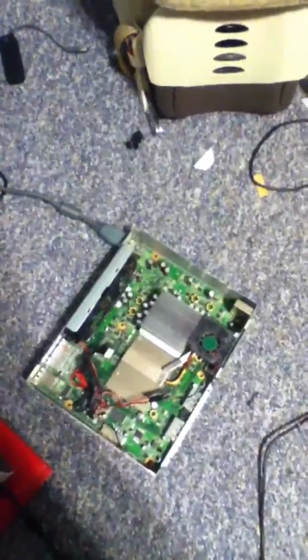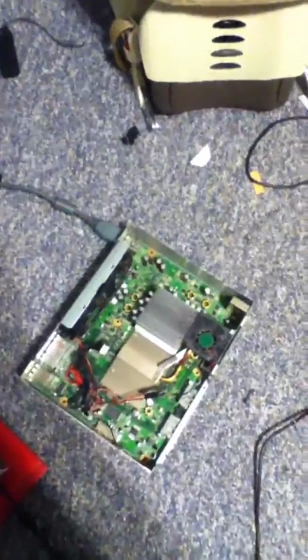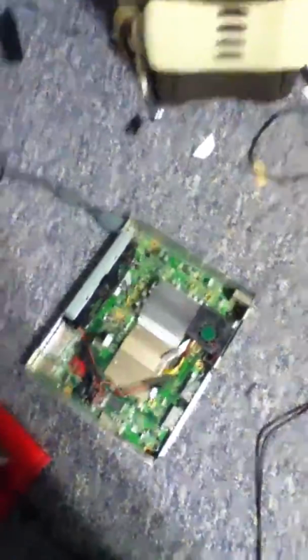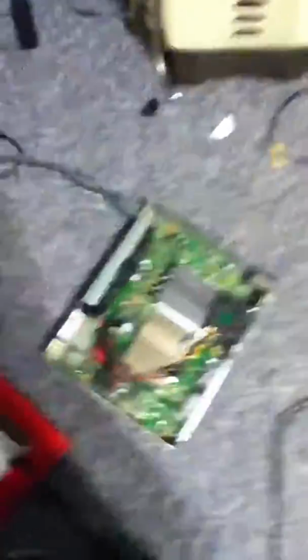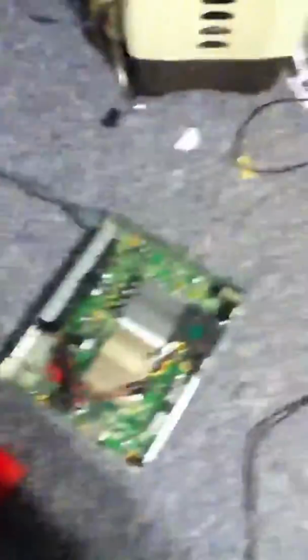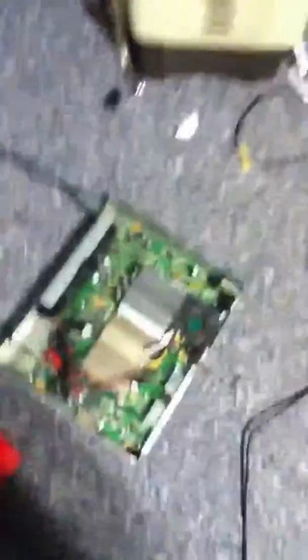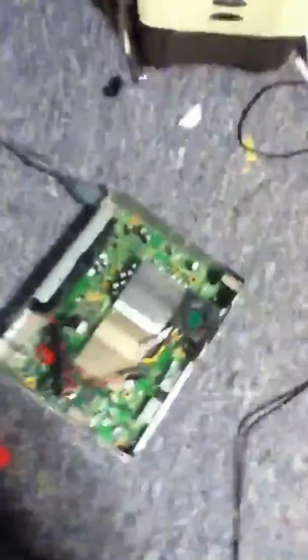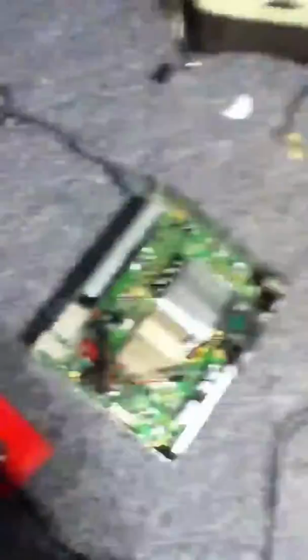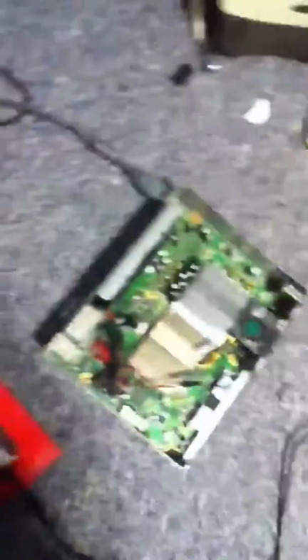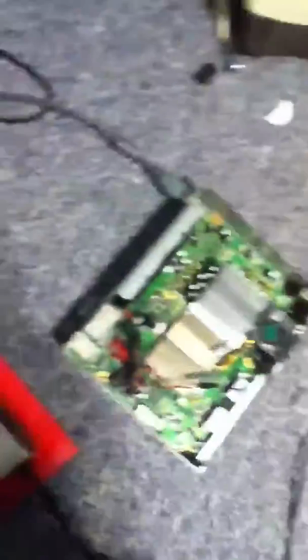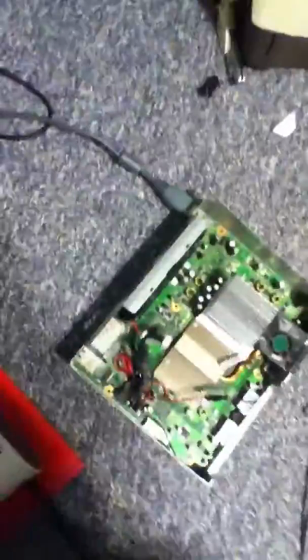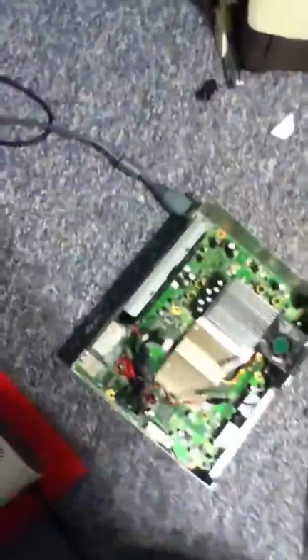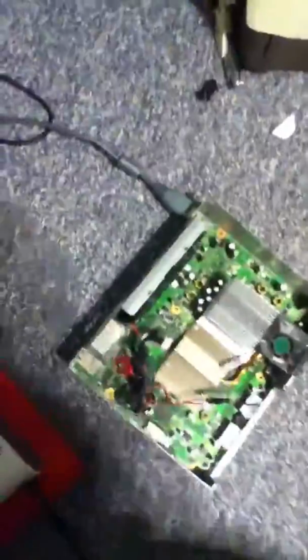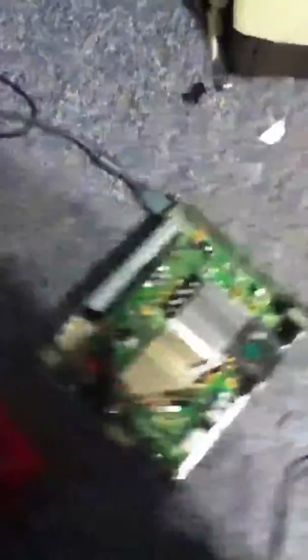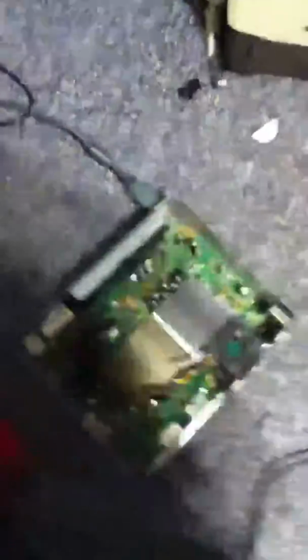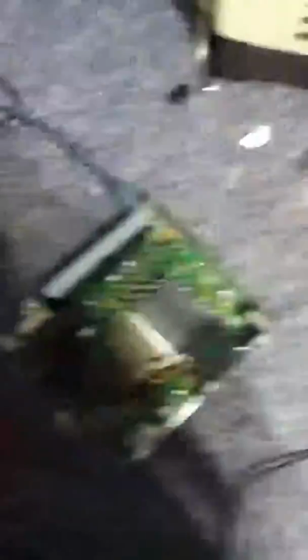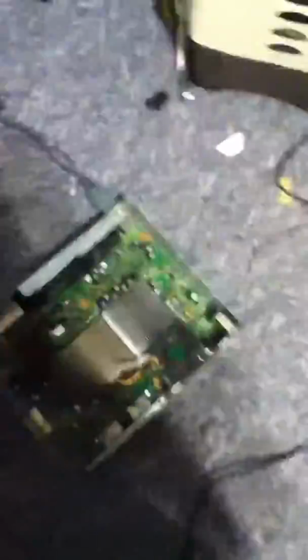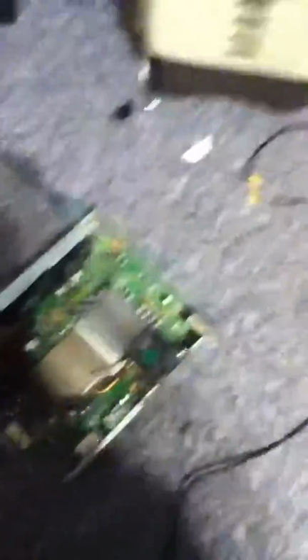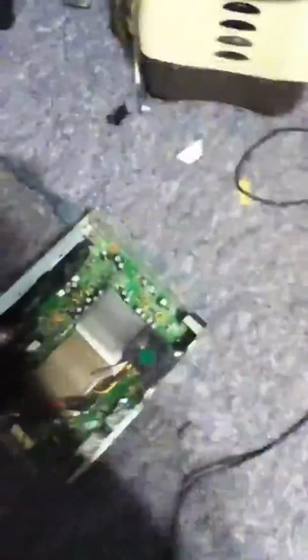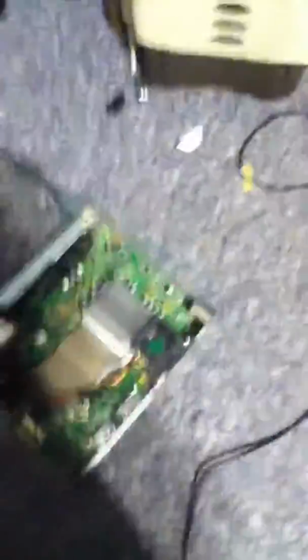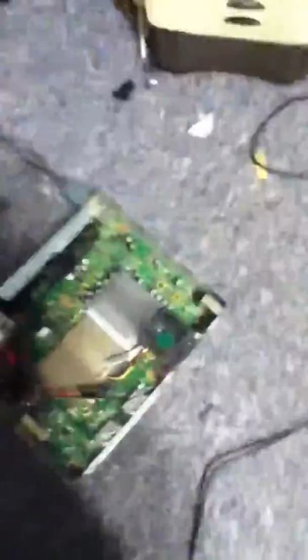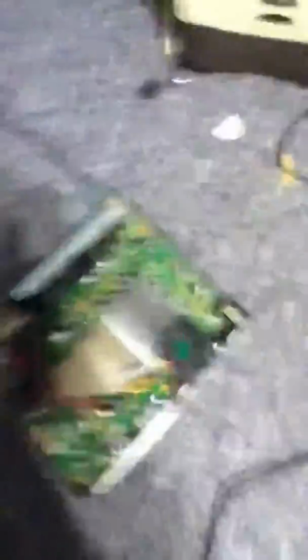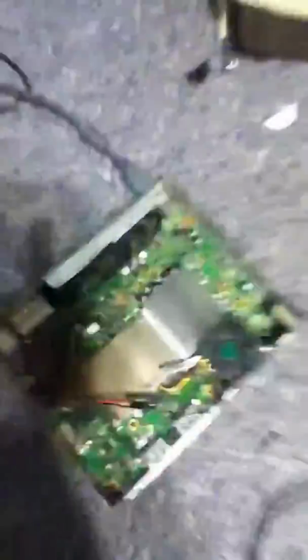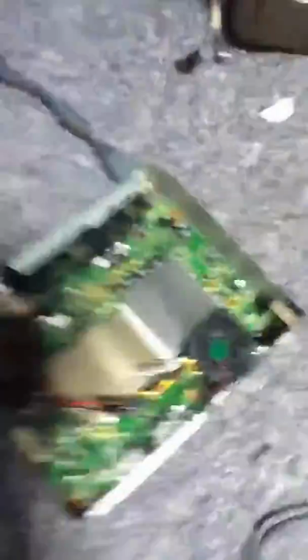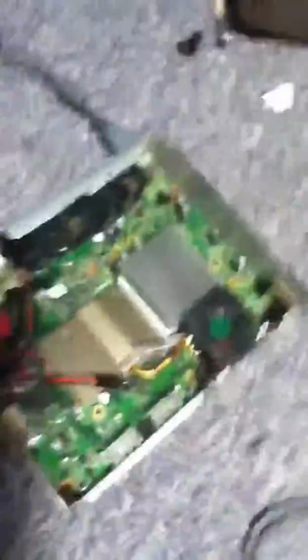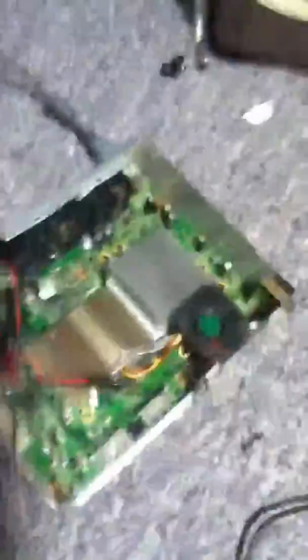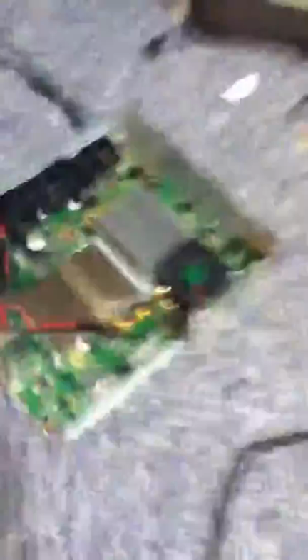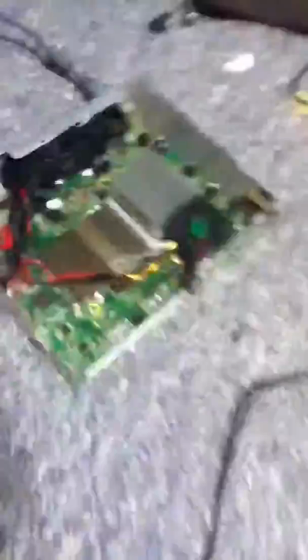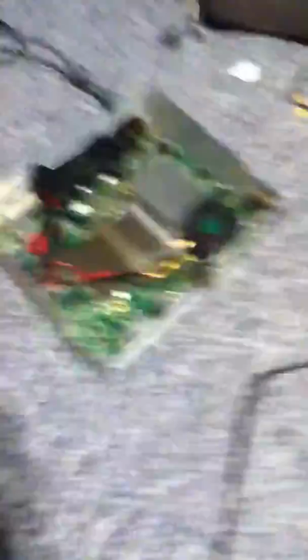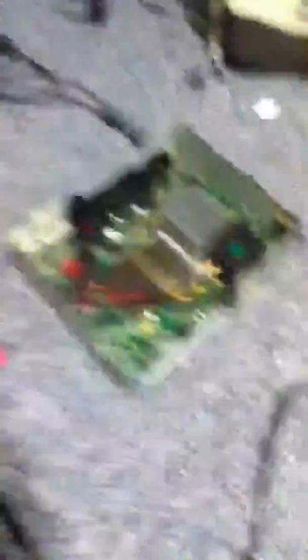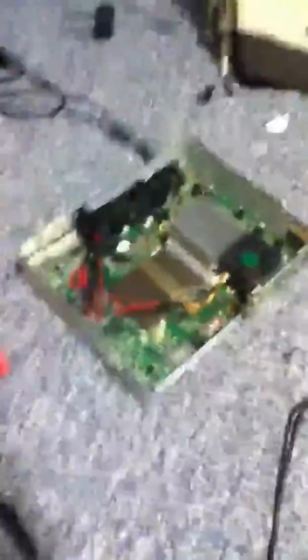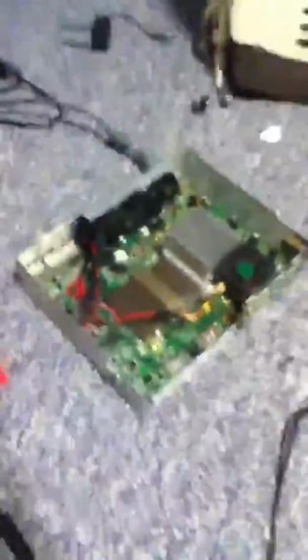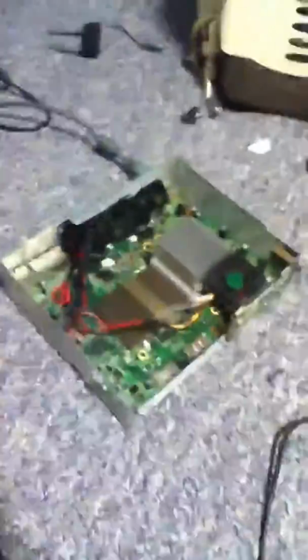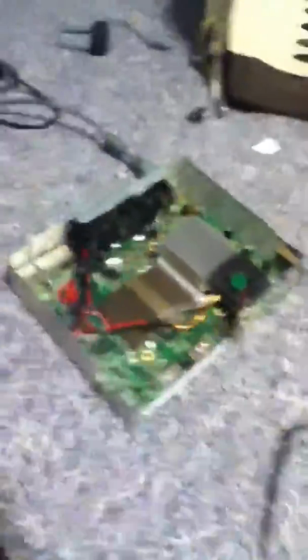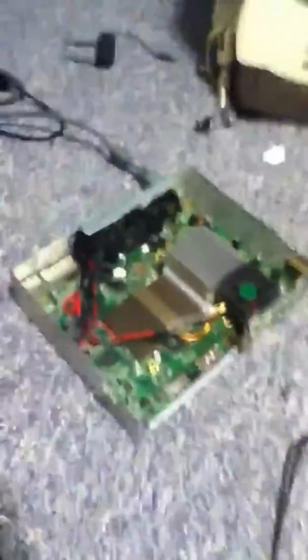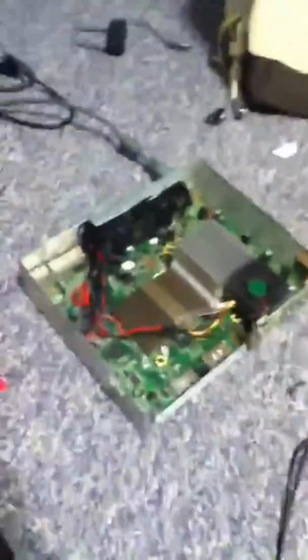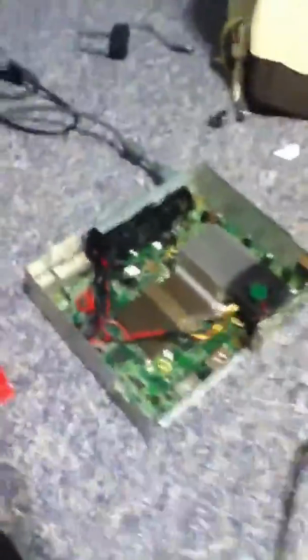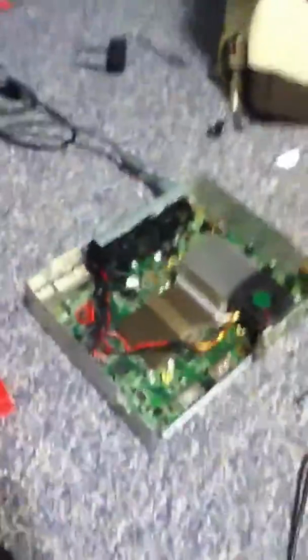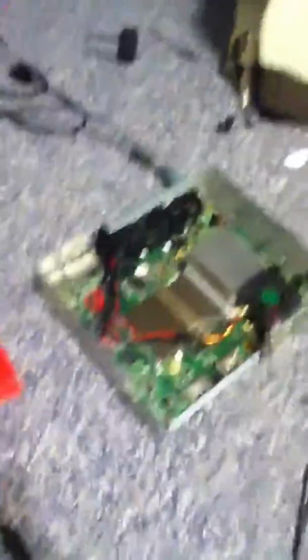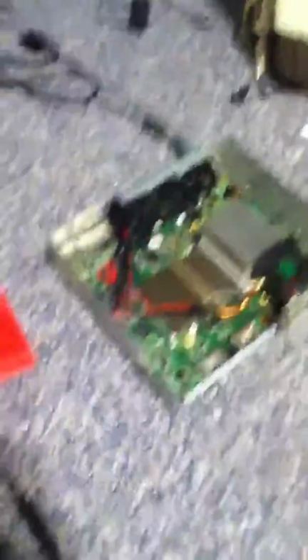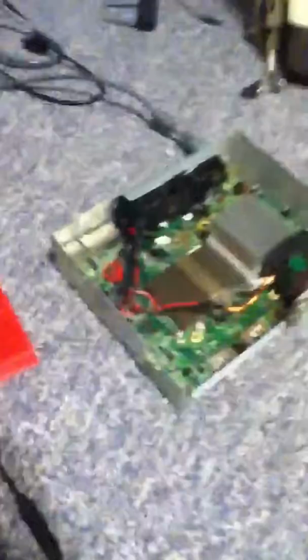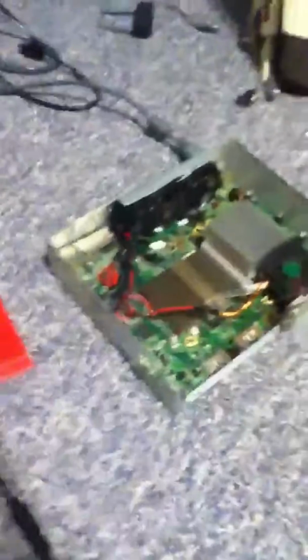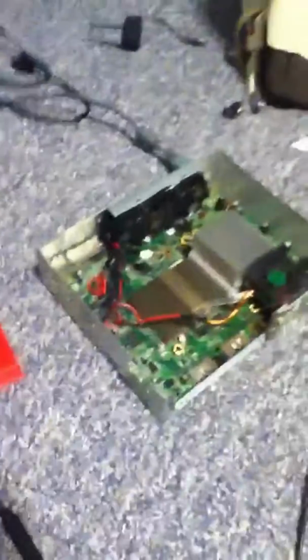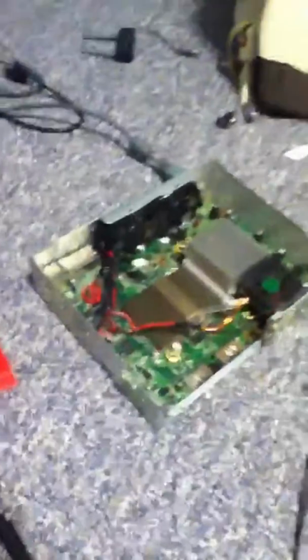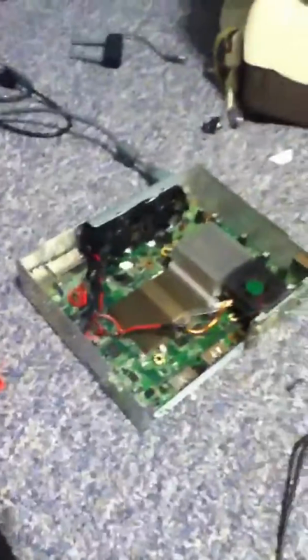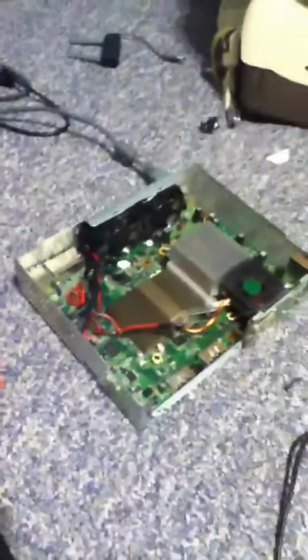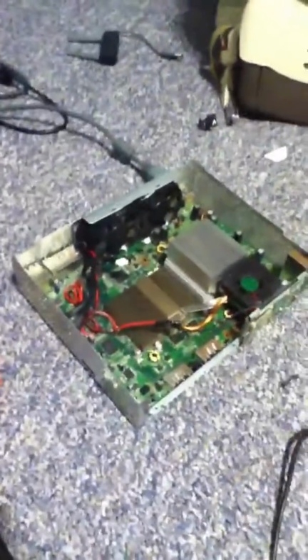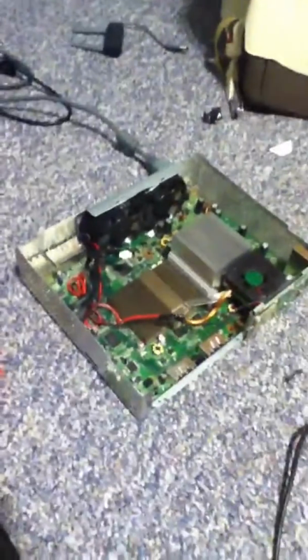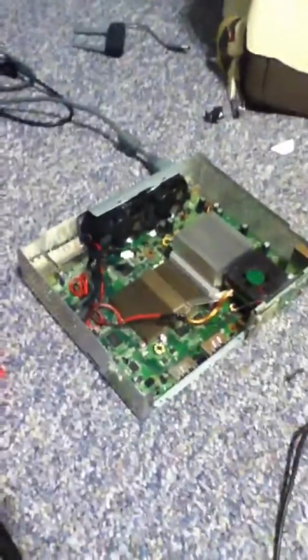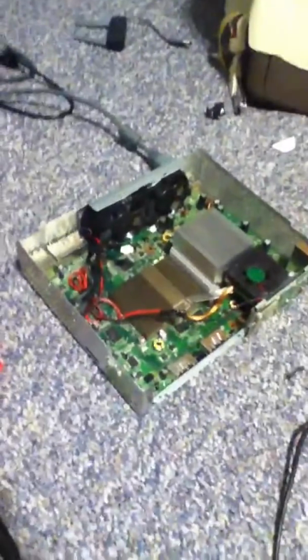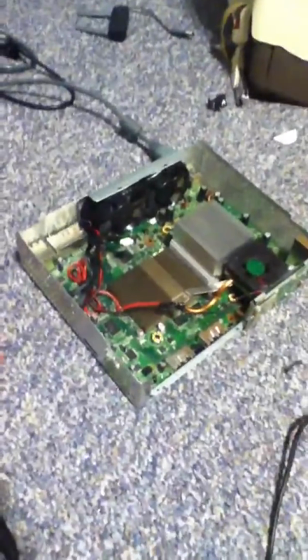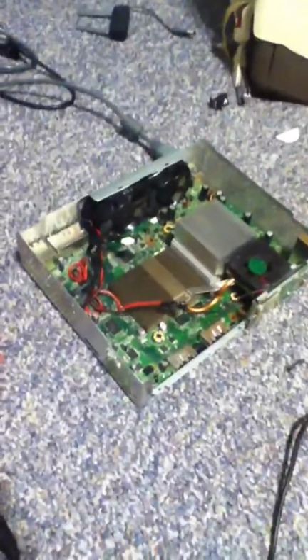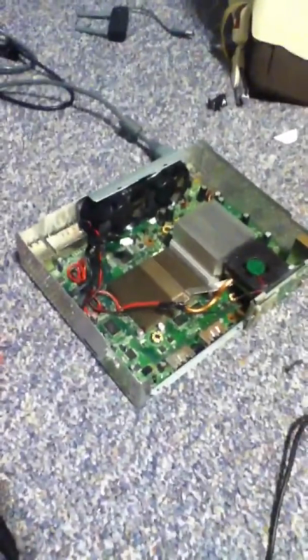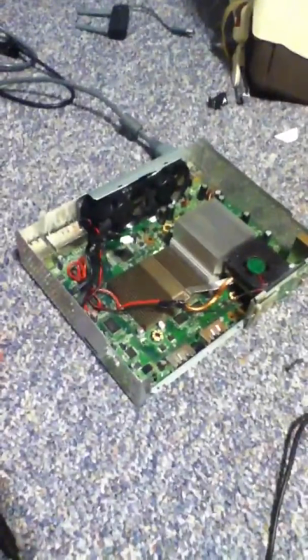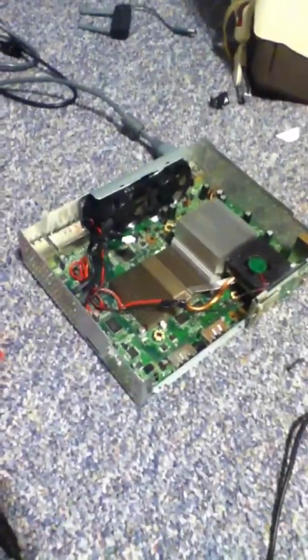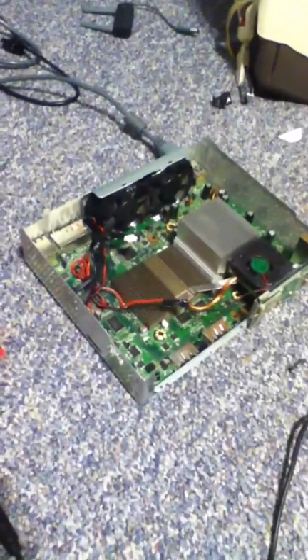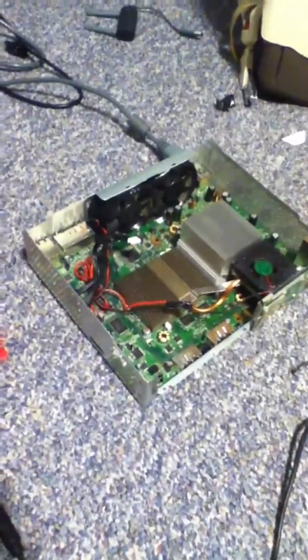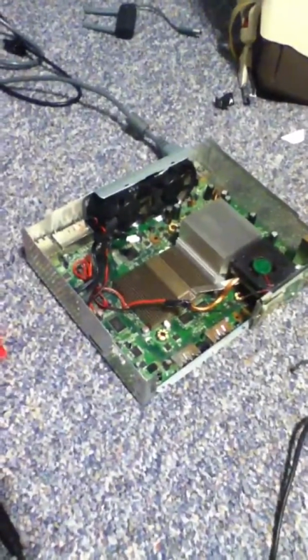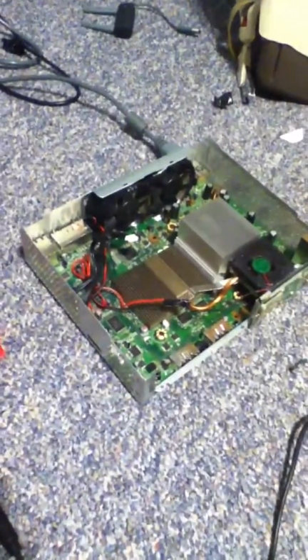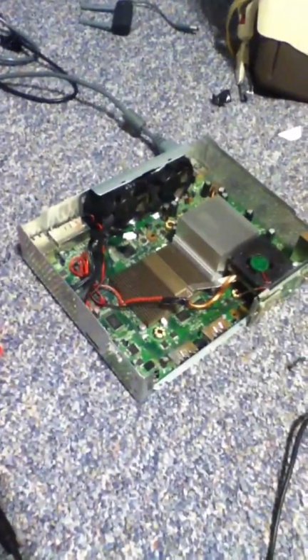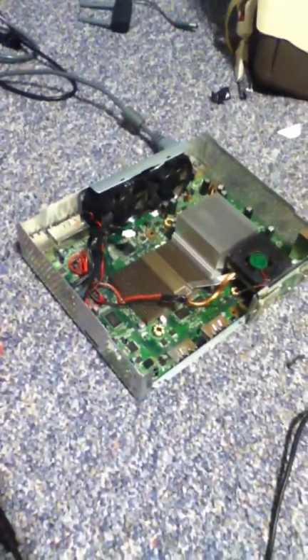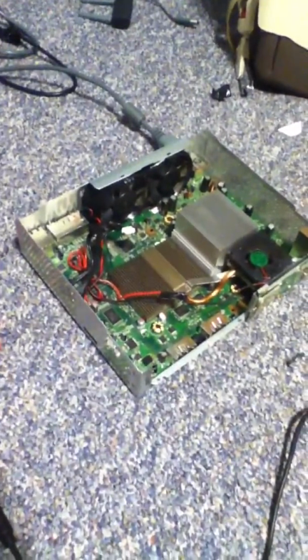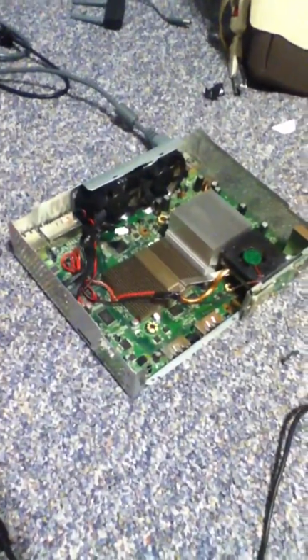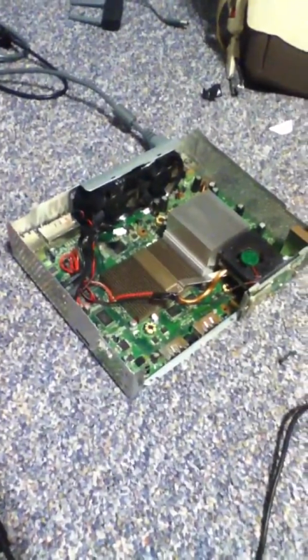This is my Xbox 360 I modified to solve the overheating problem.